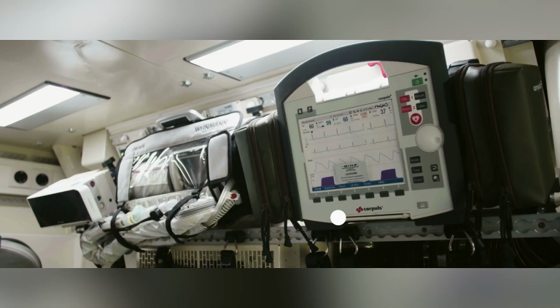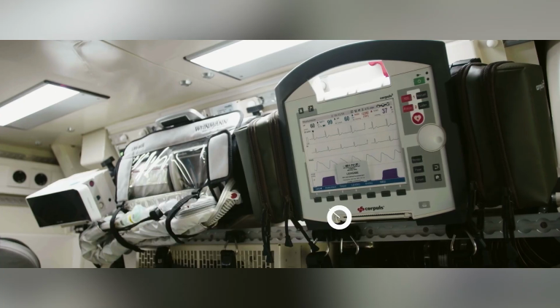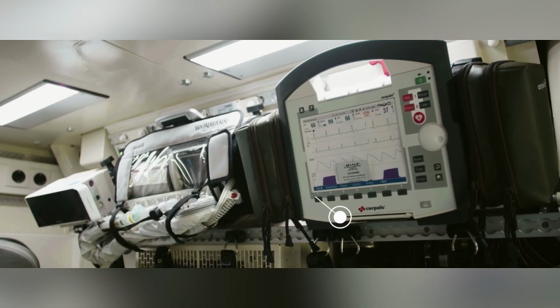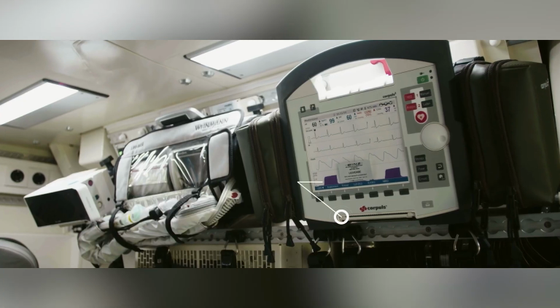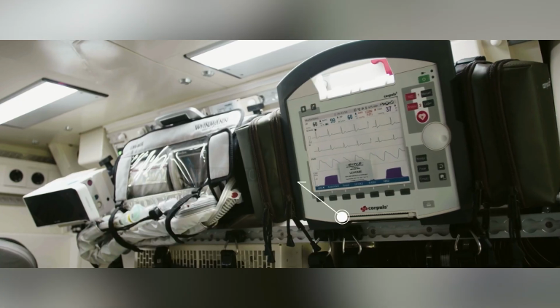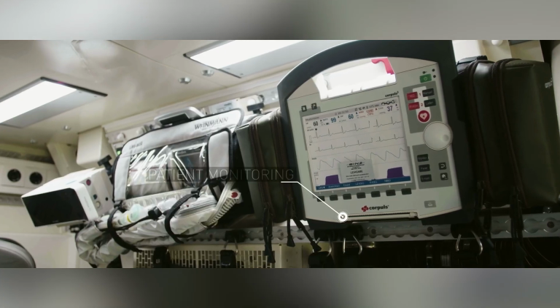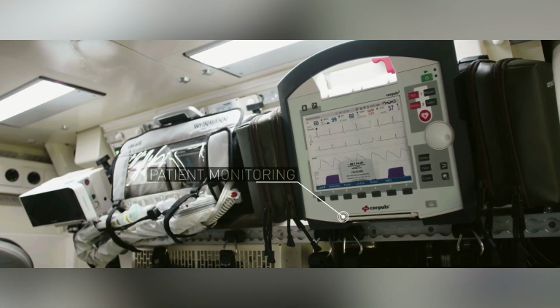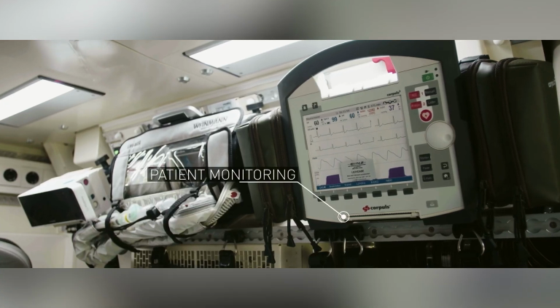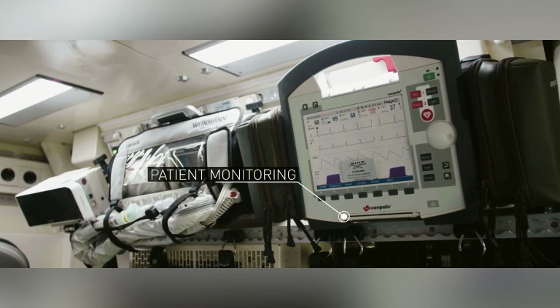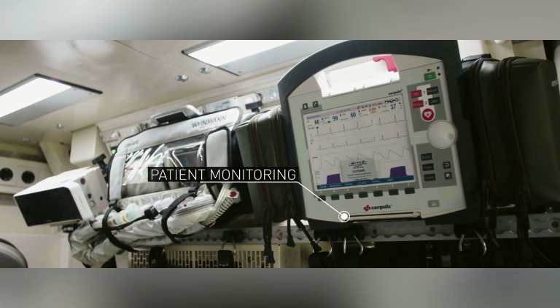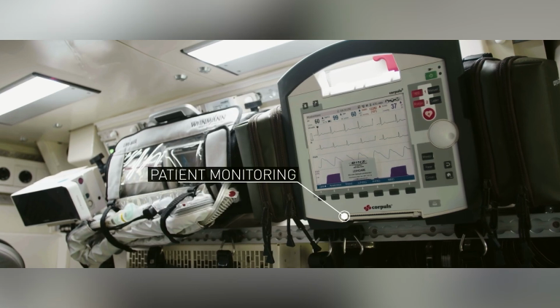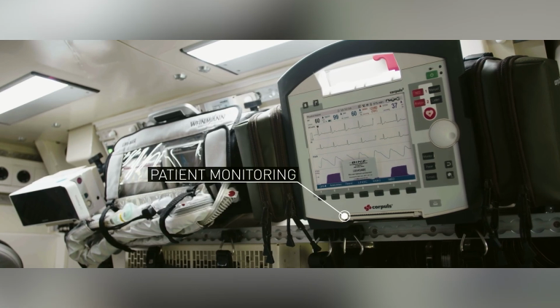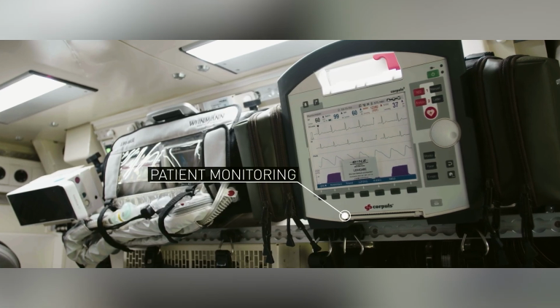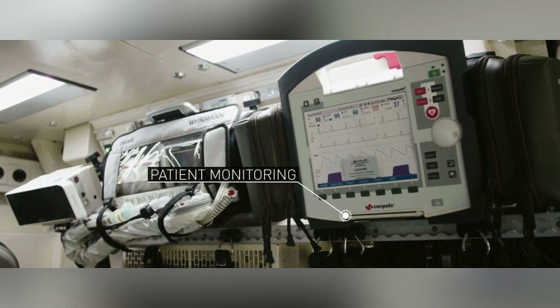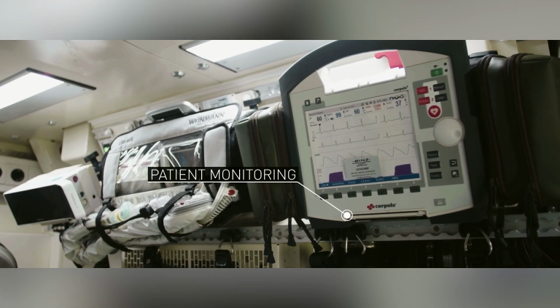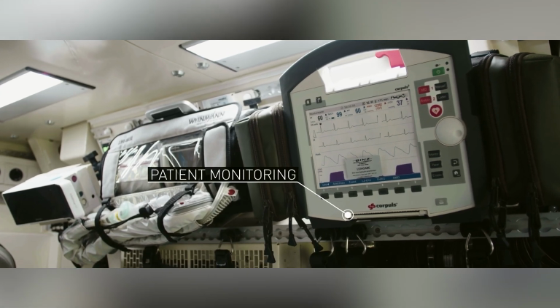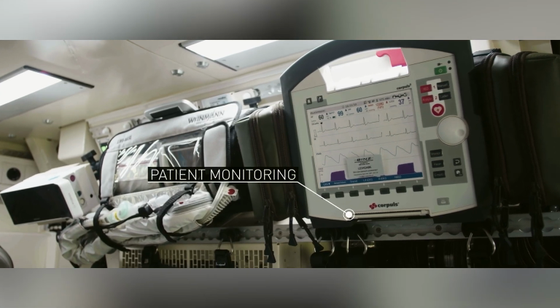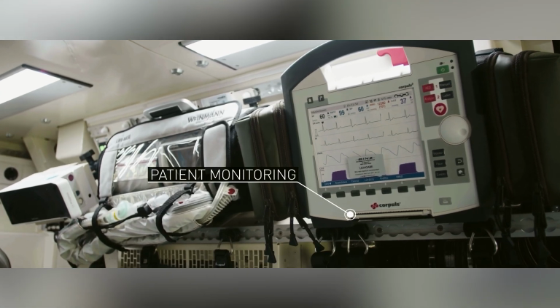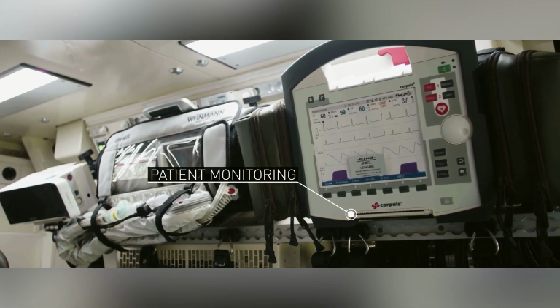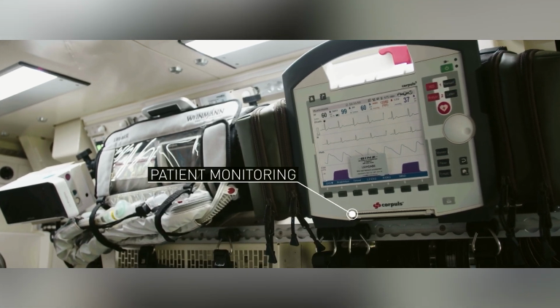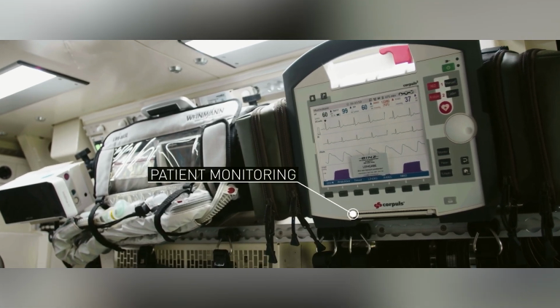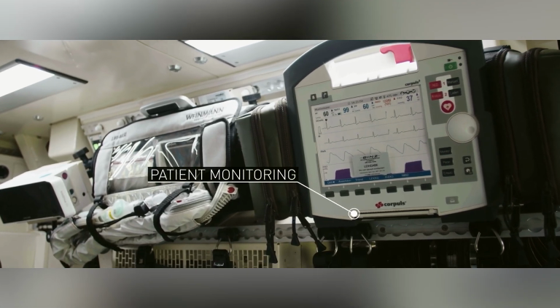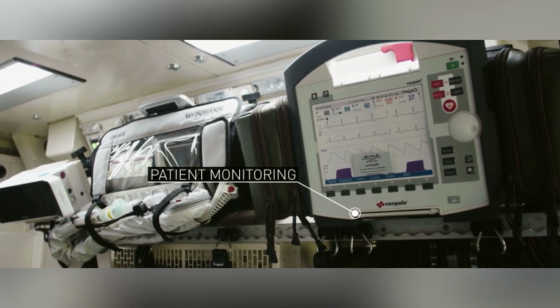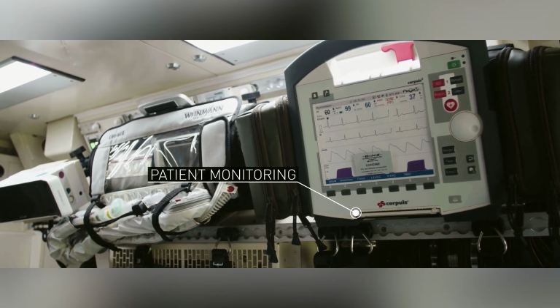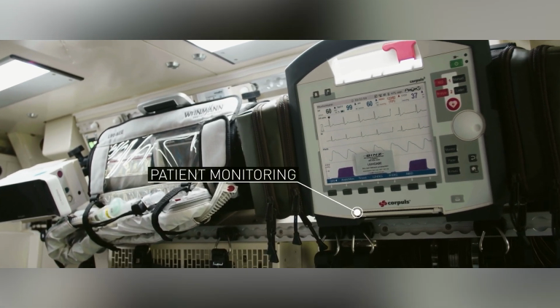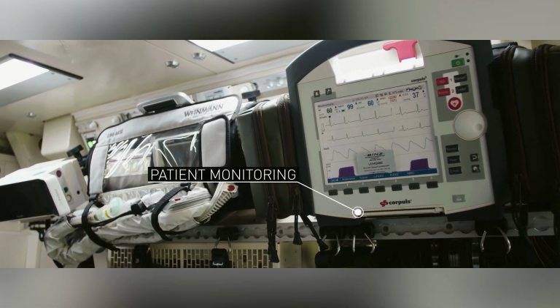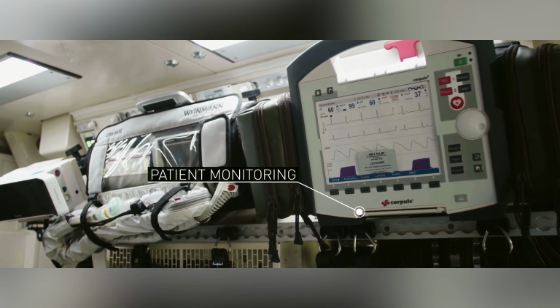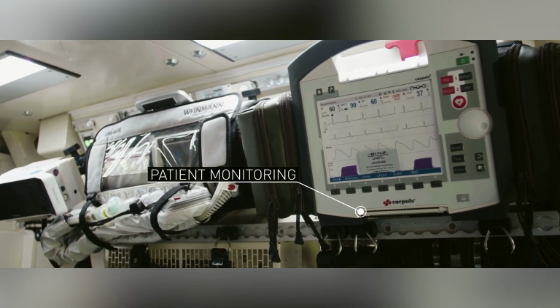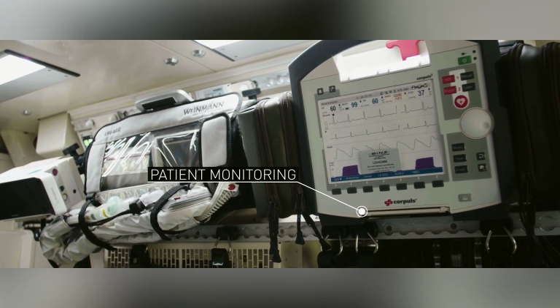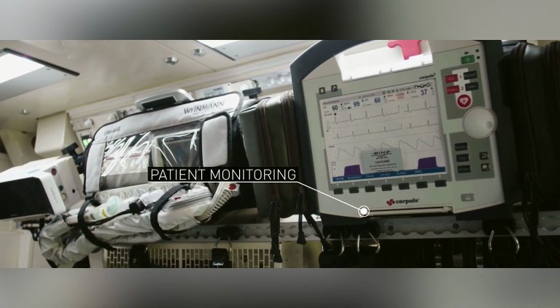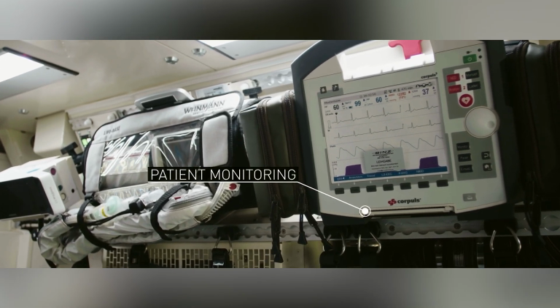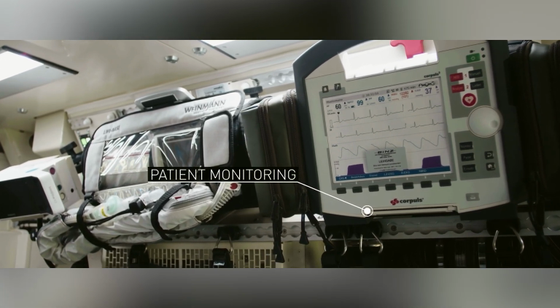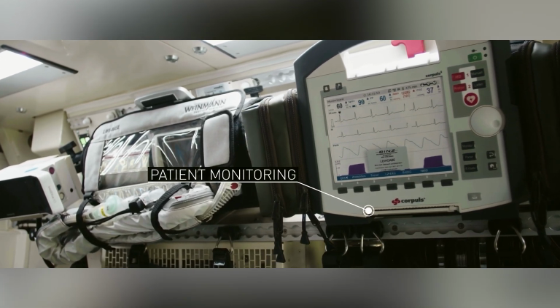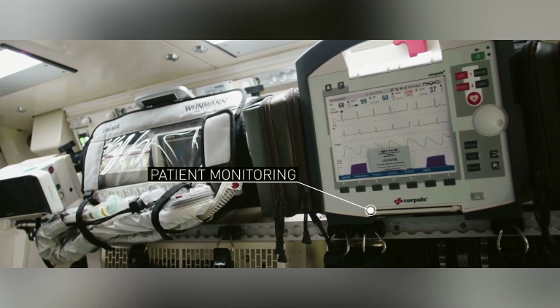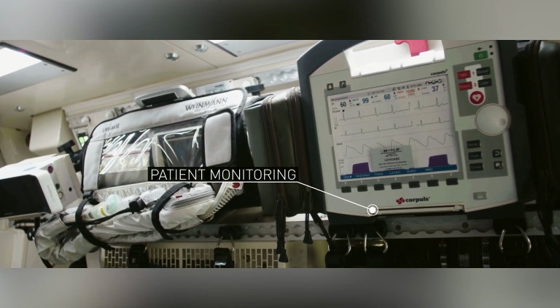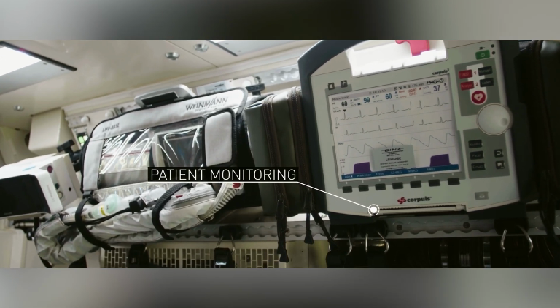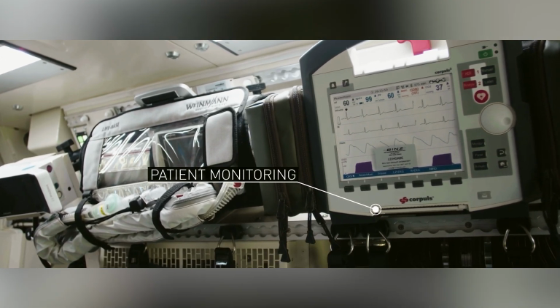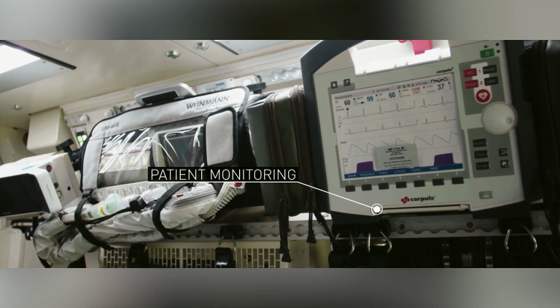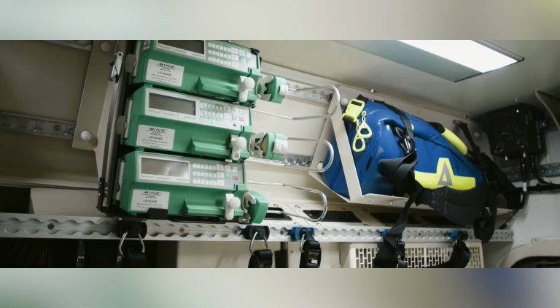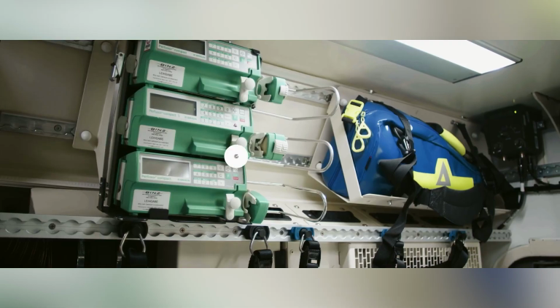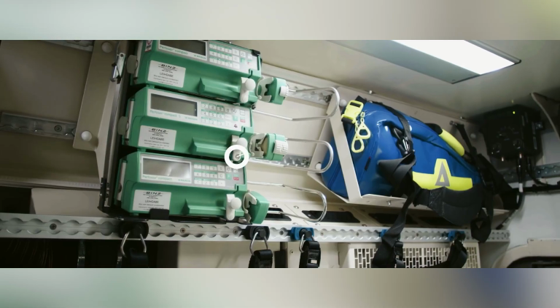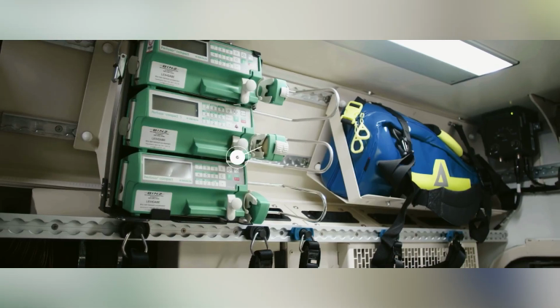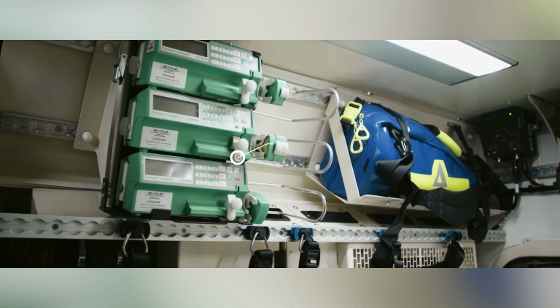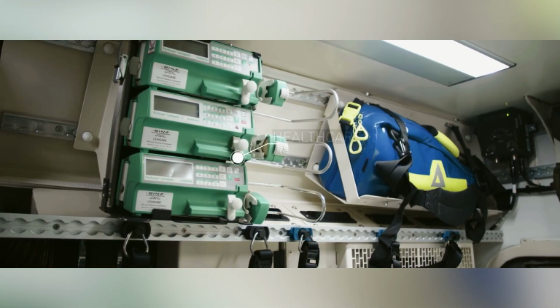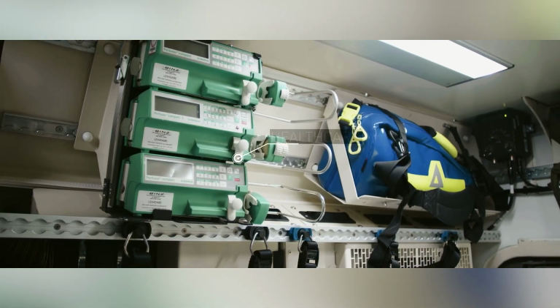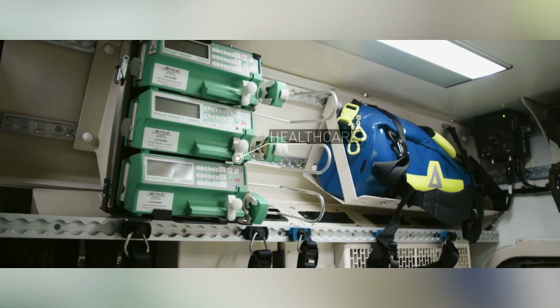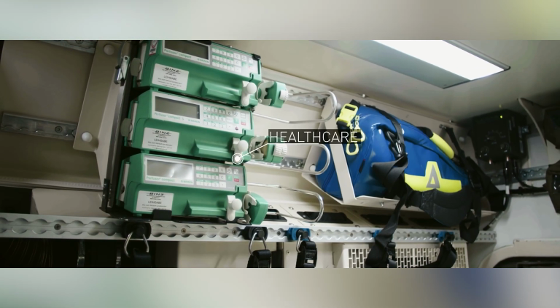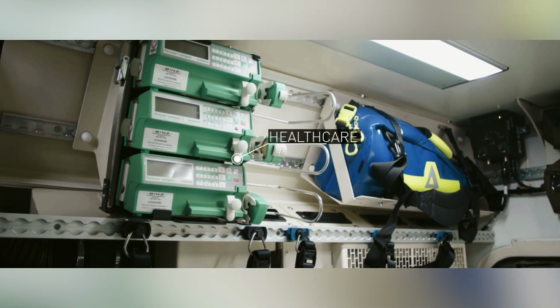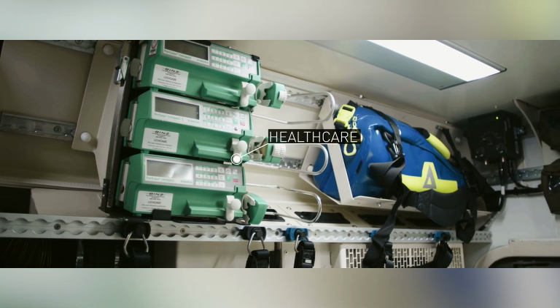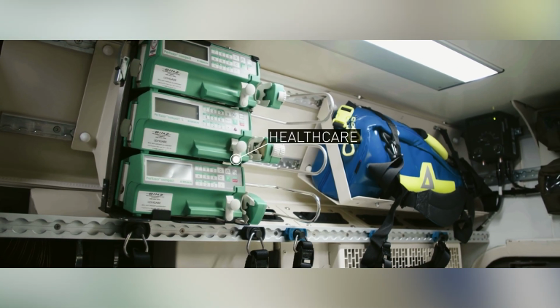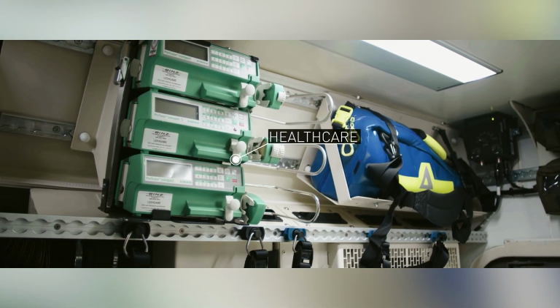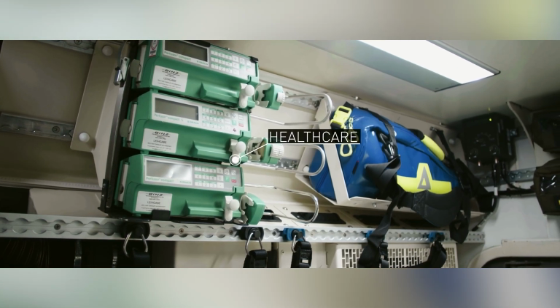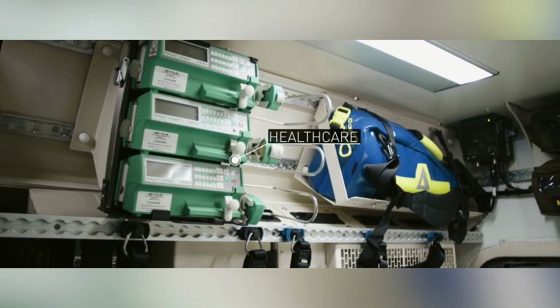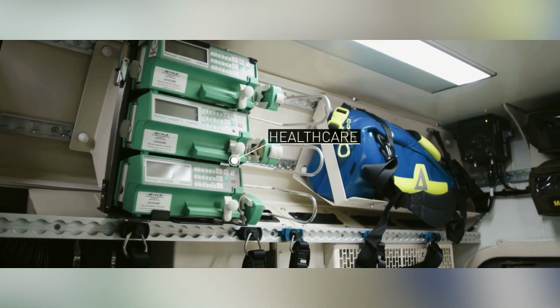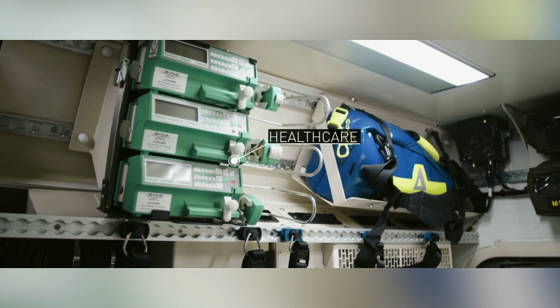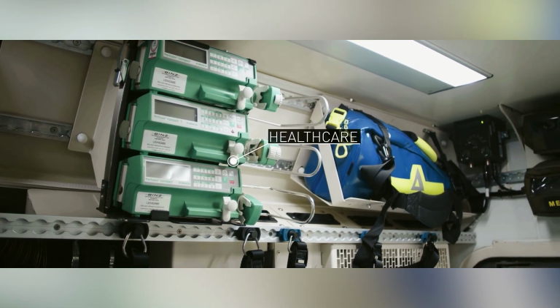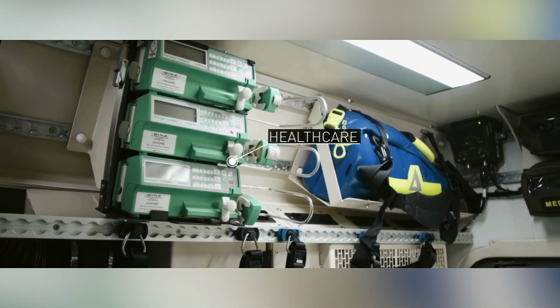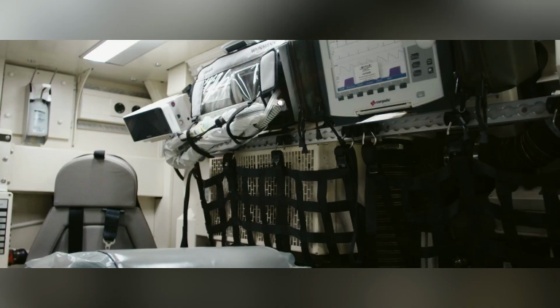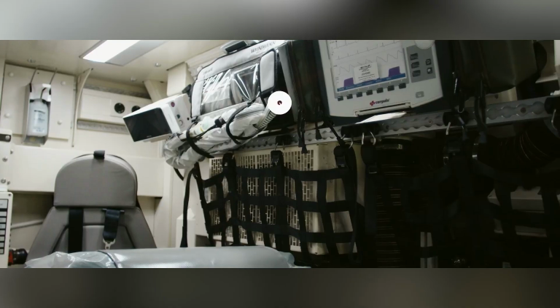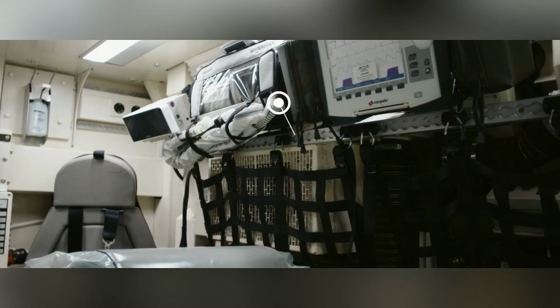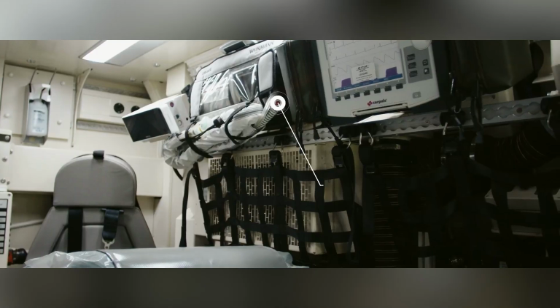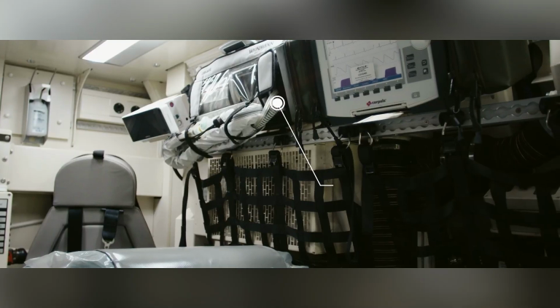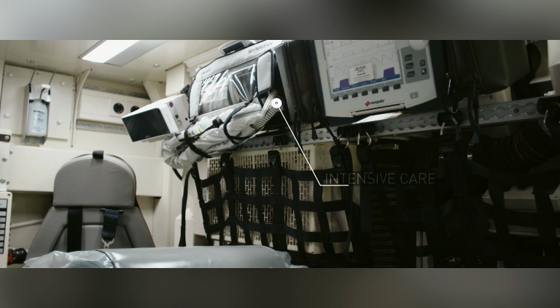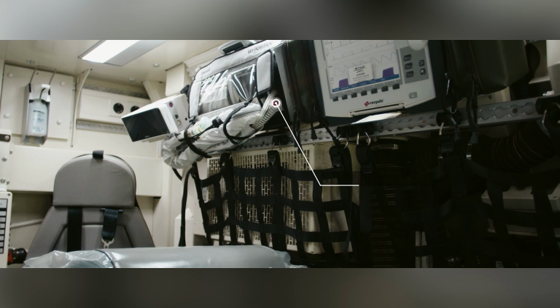Of course, it can also be adapted for different roles, such as an ambulance, EOD vehicle, command and control center, and more.